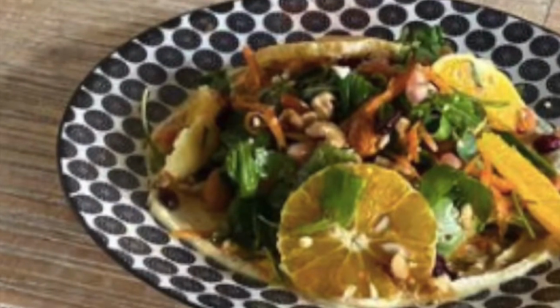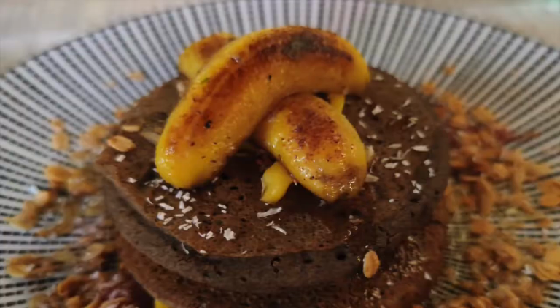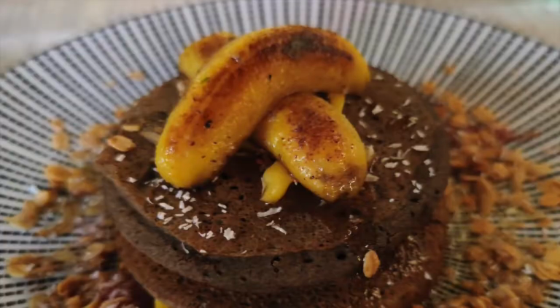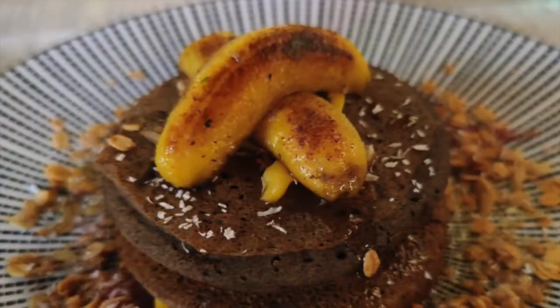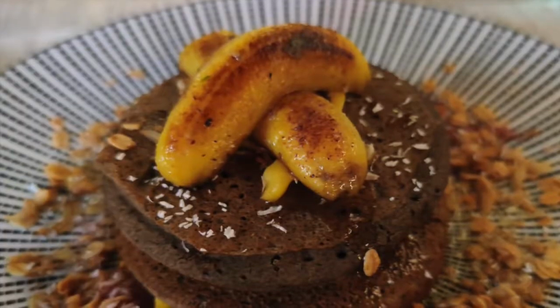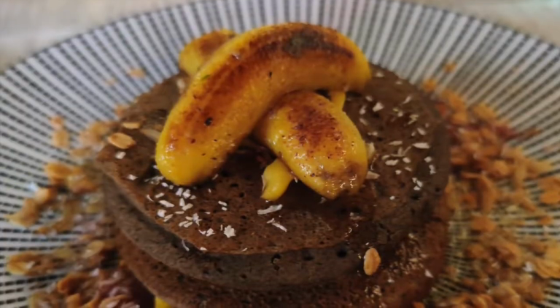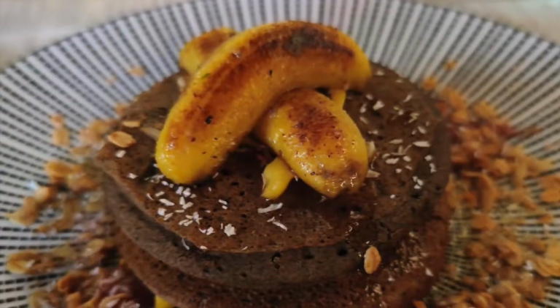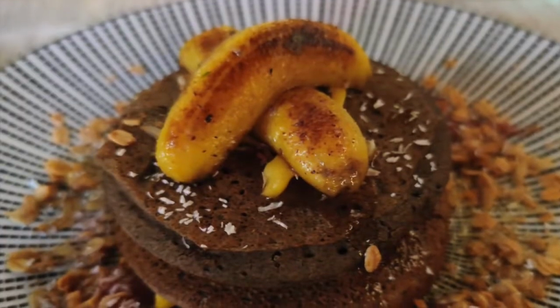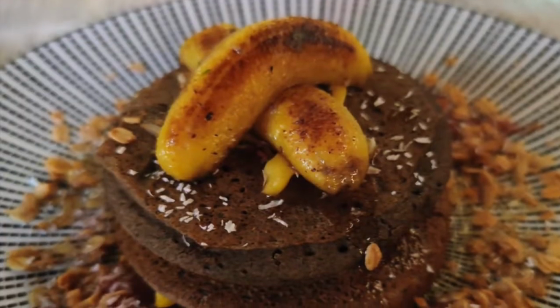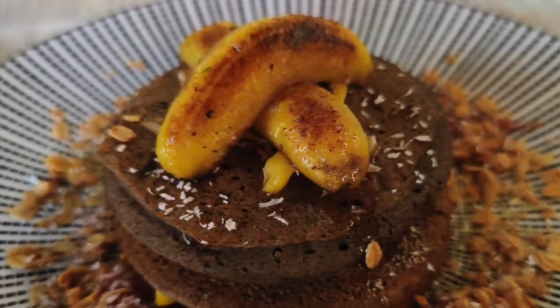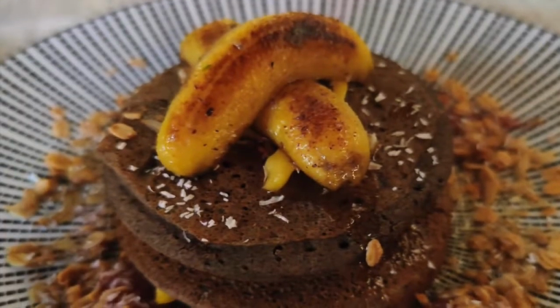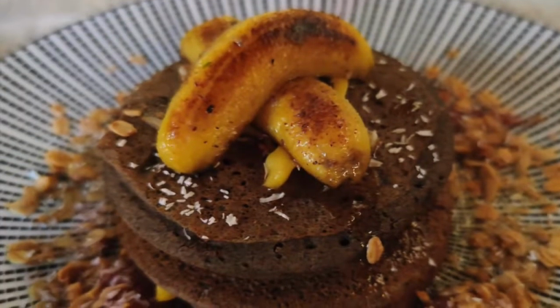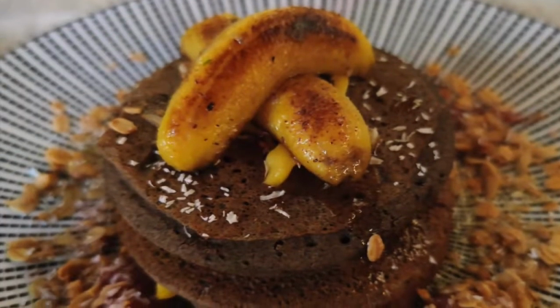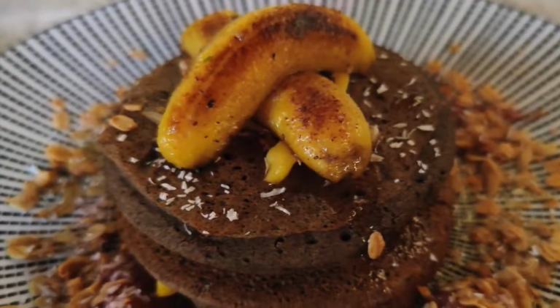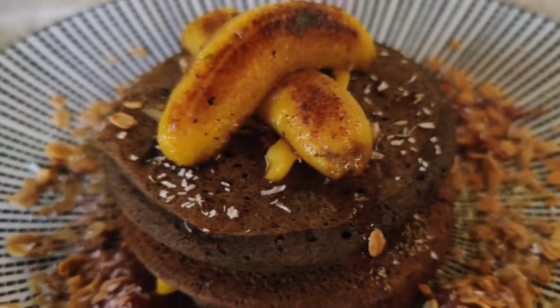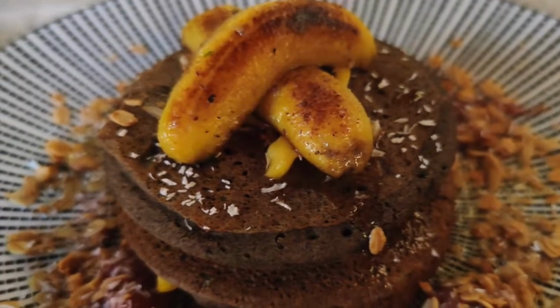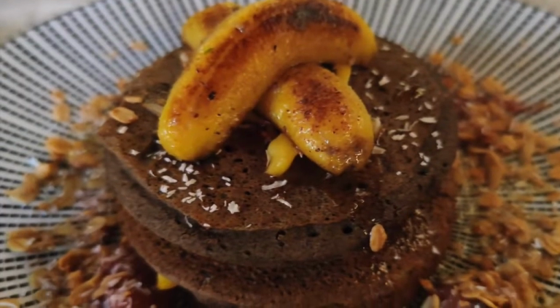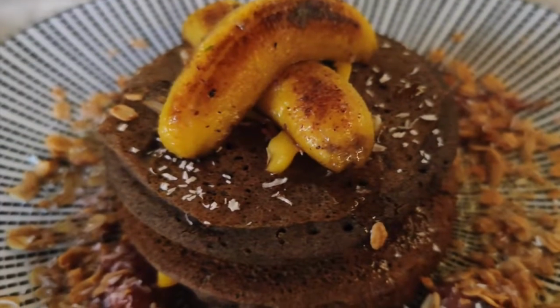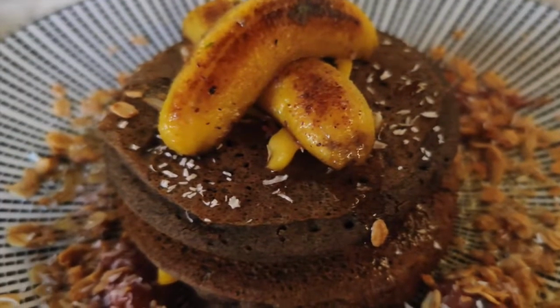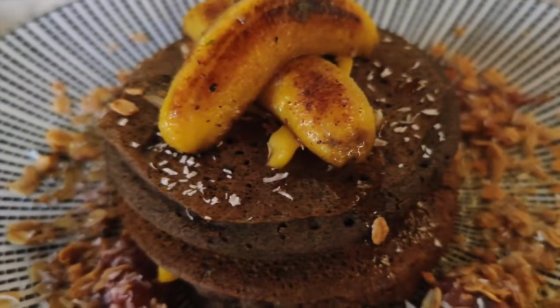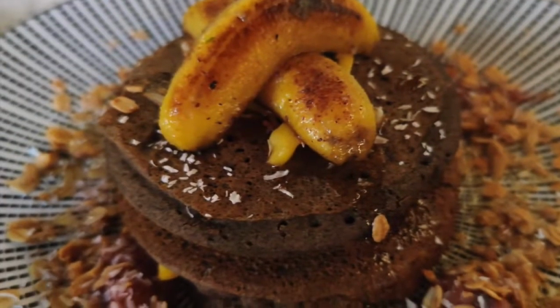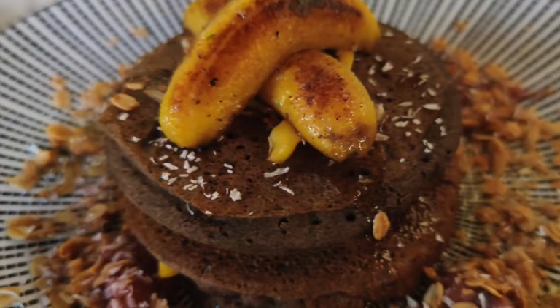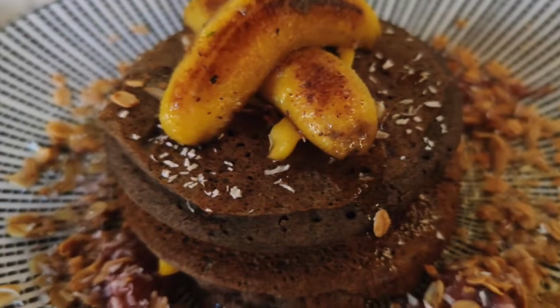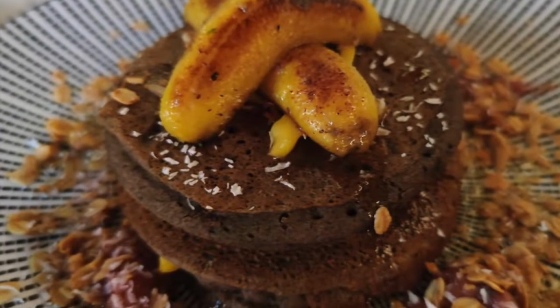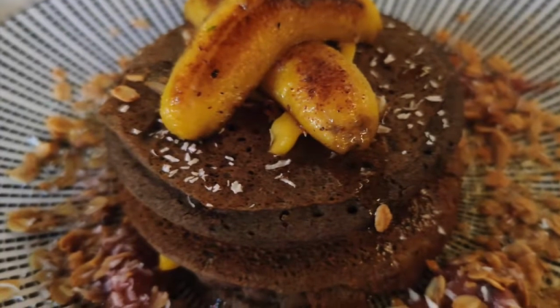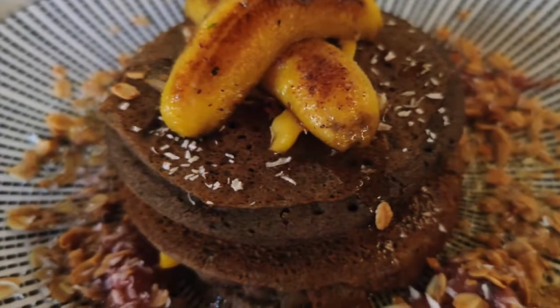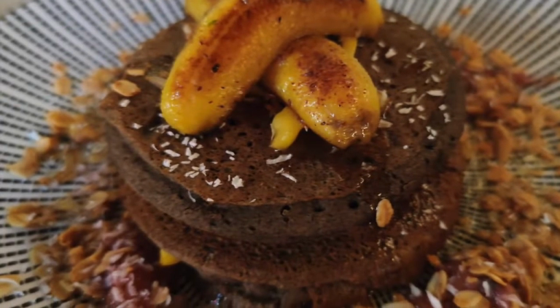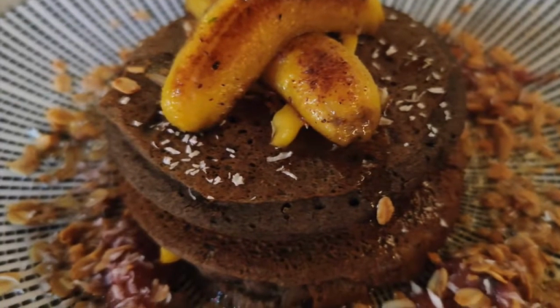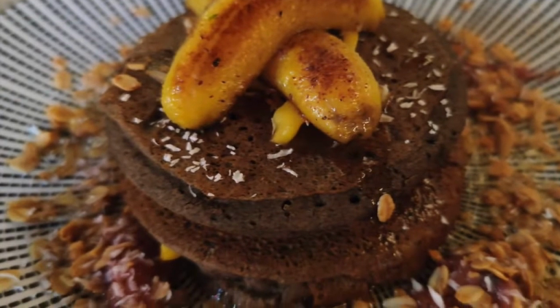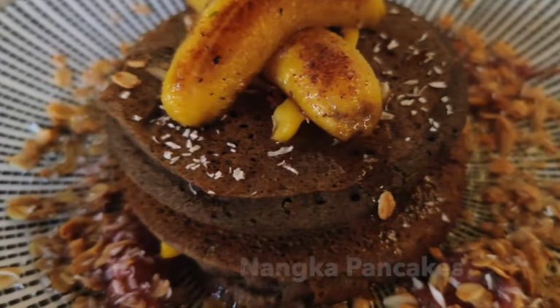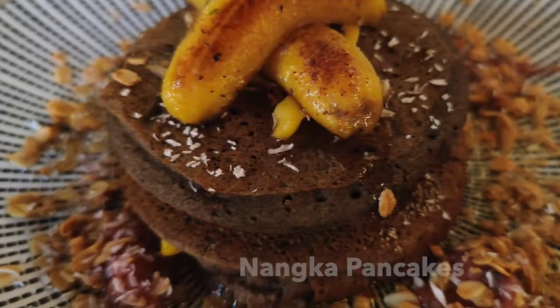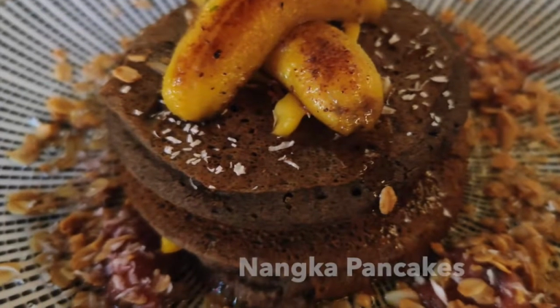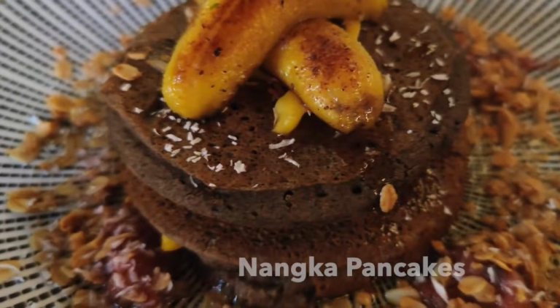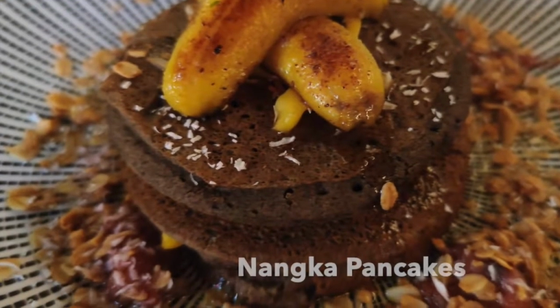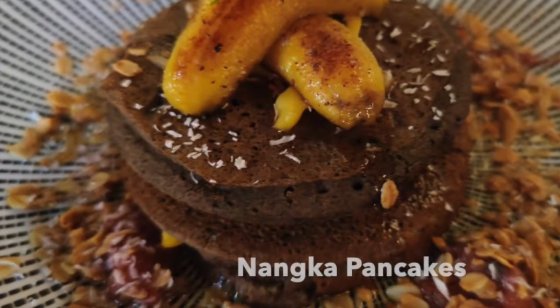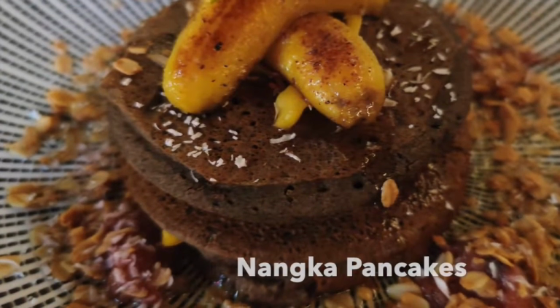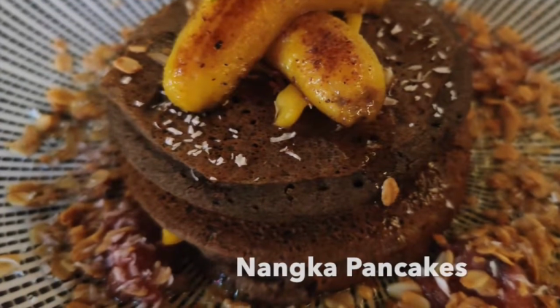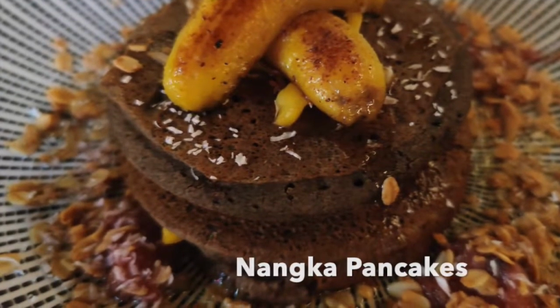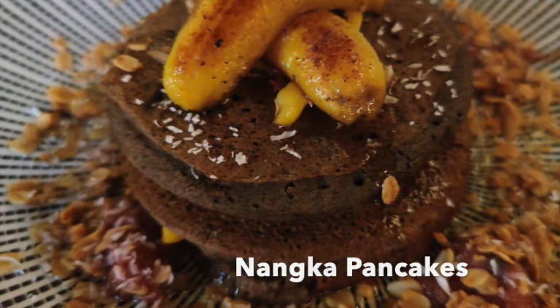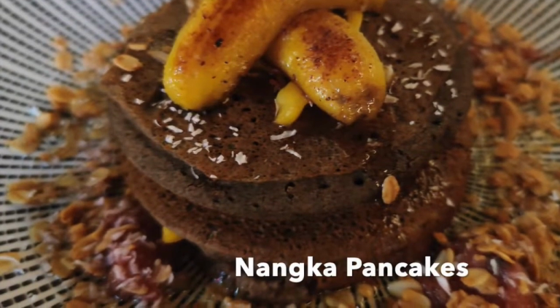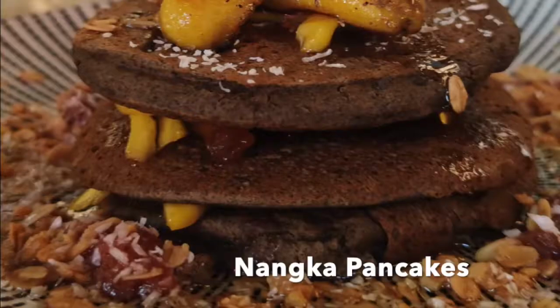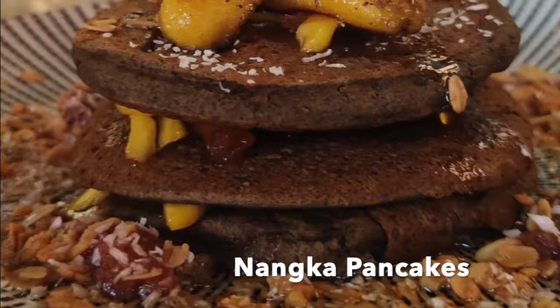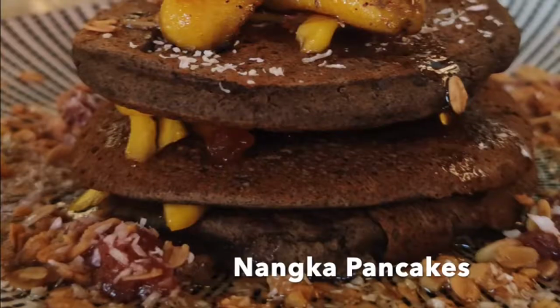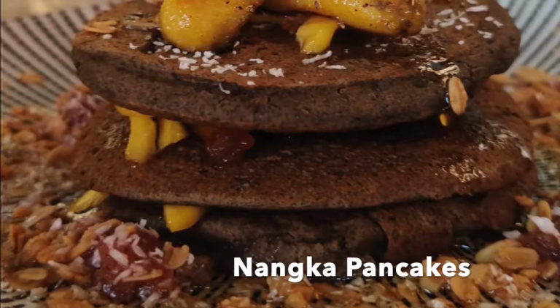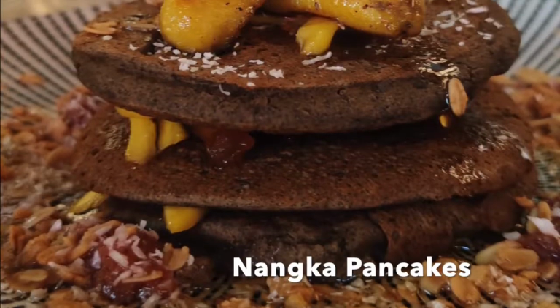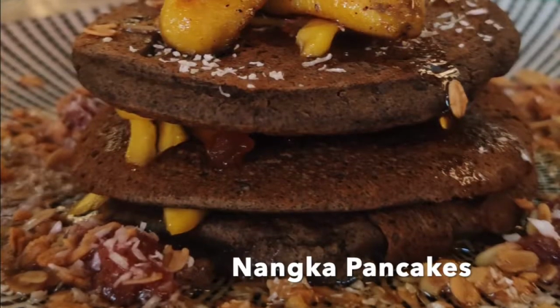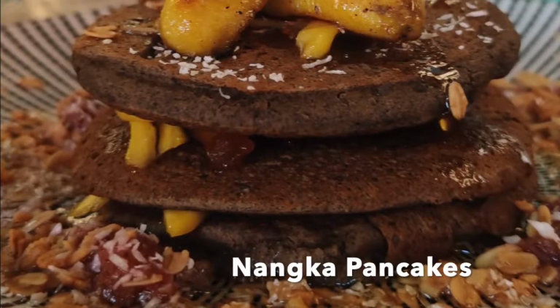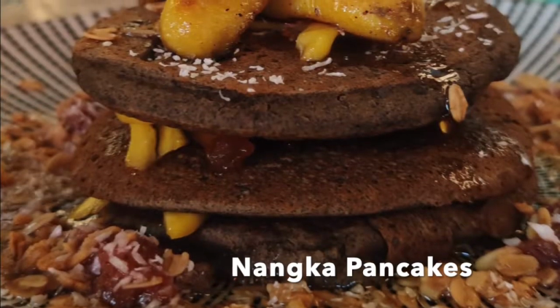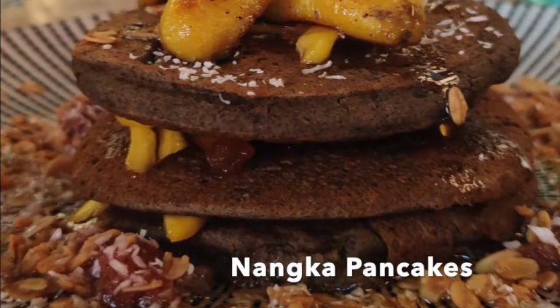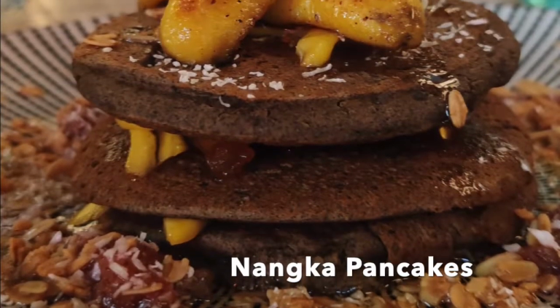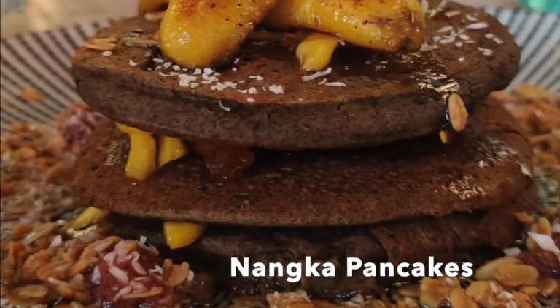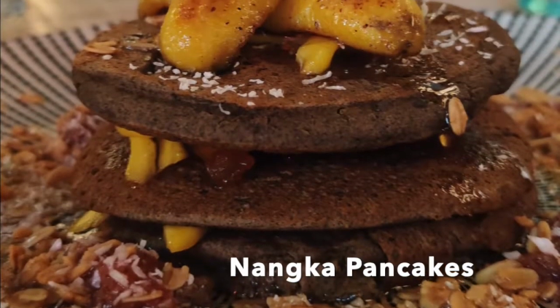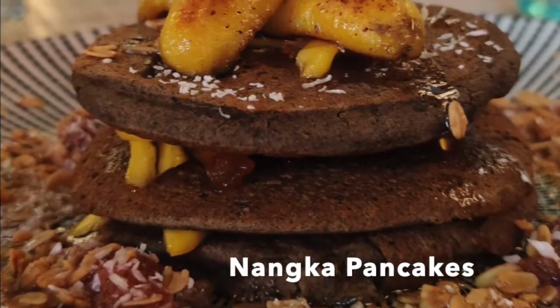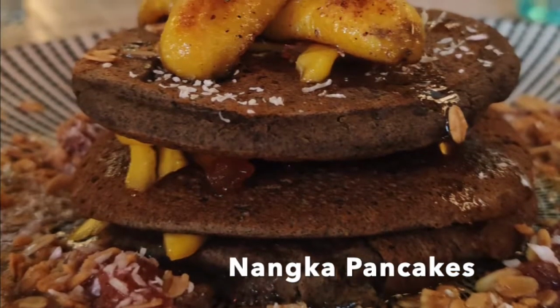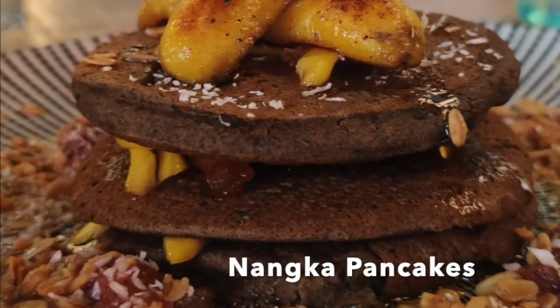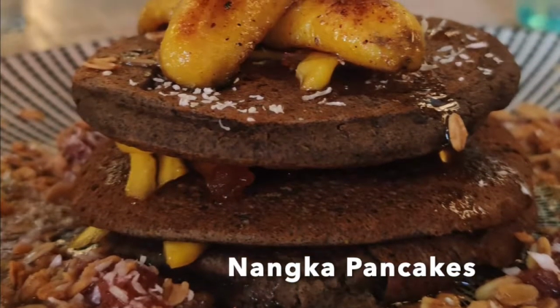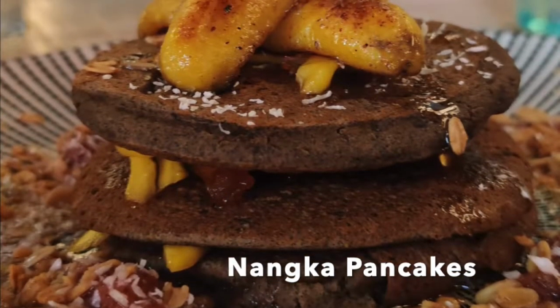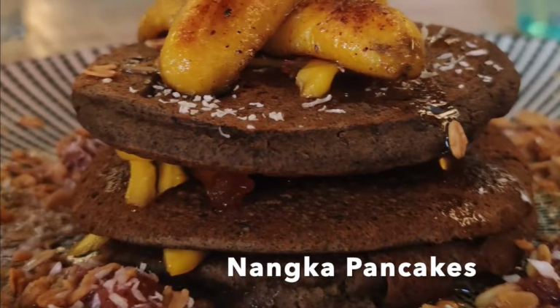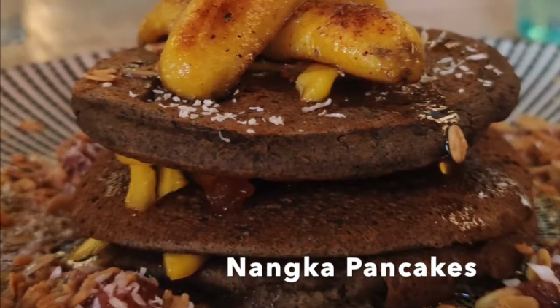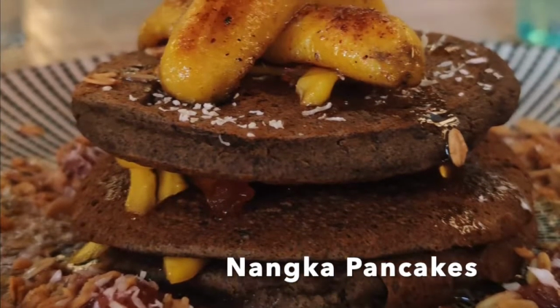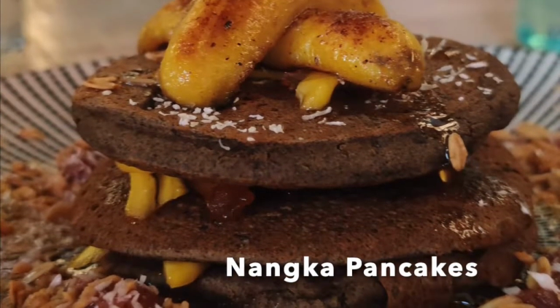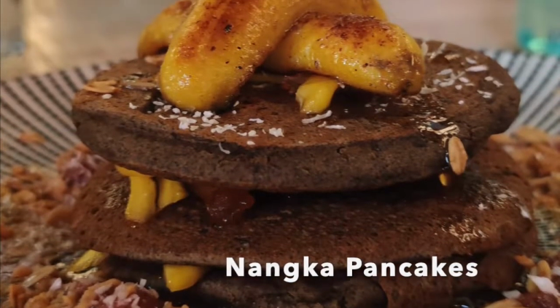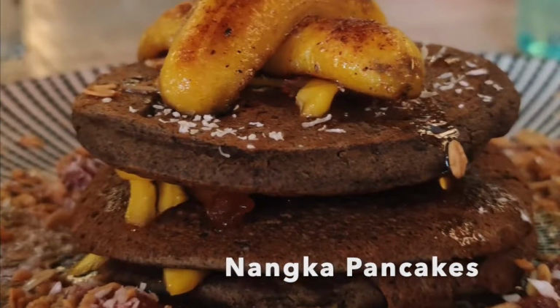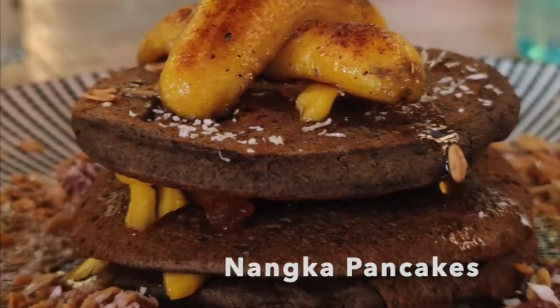For breakfast, besides different breakfast options, they have buckwheat pancakes with caramelized banana on top.